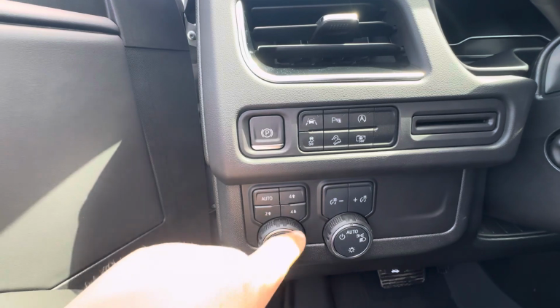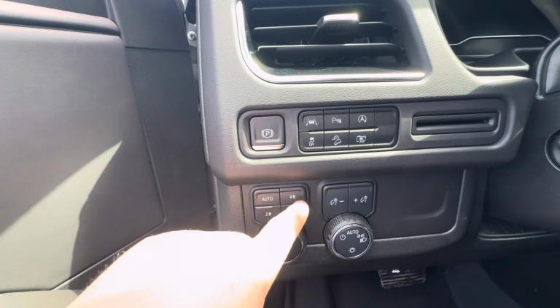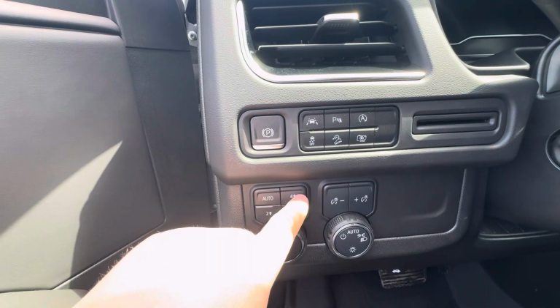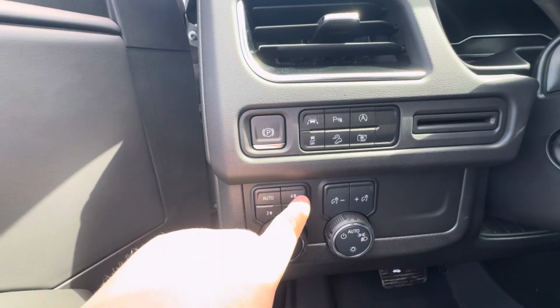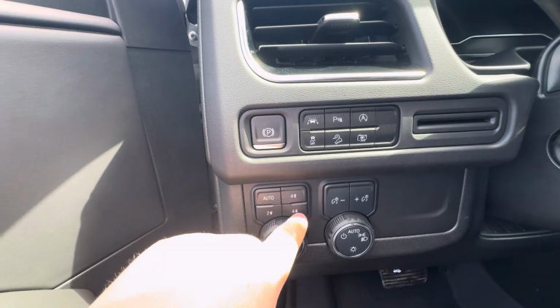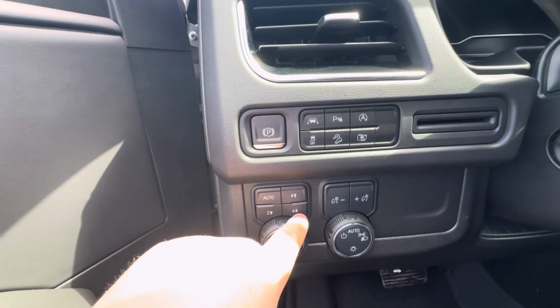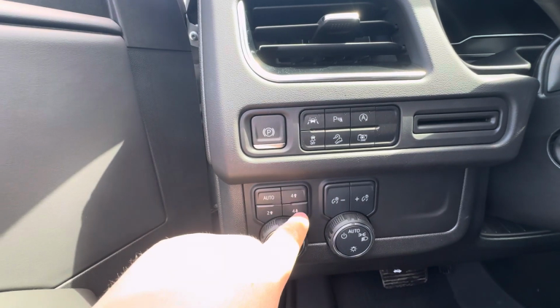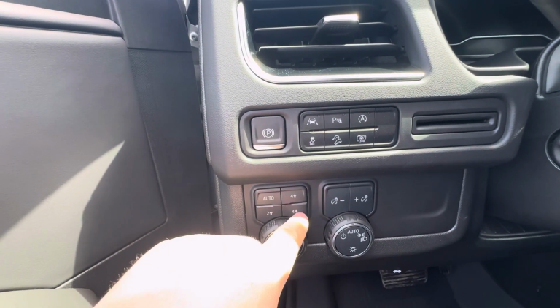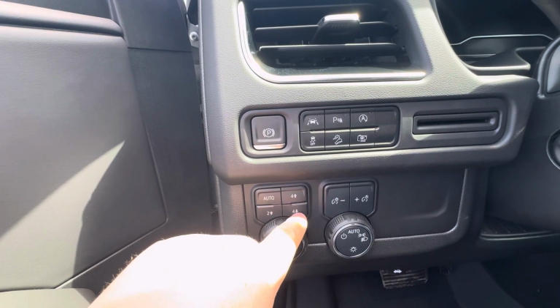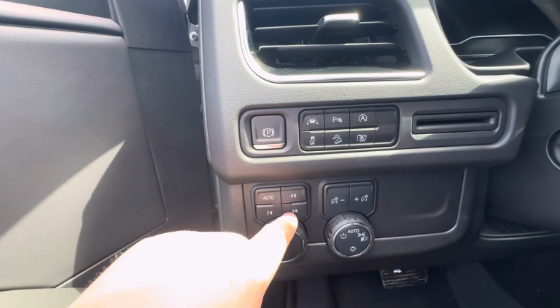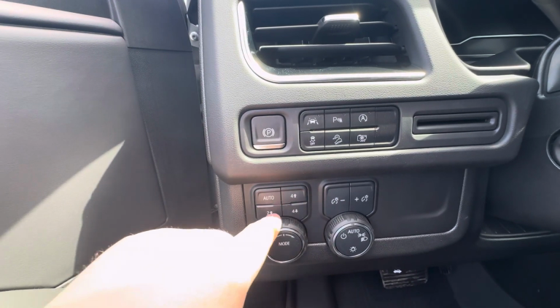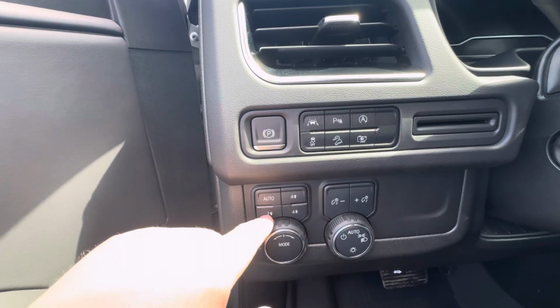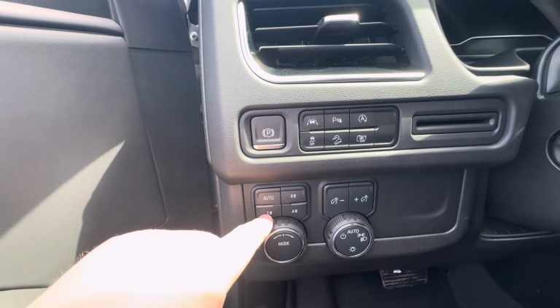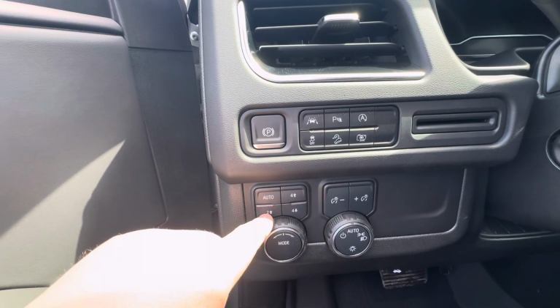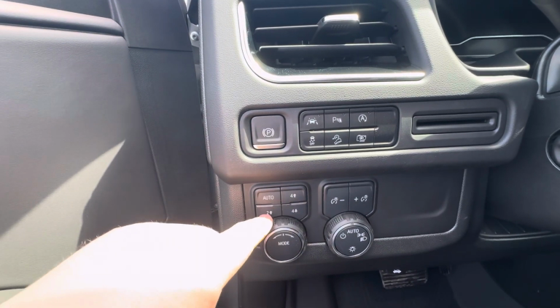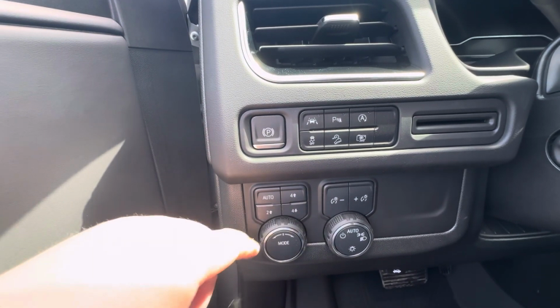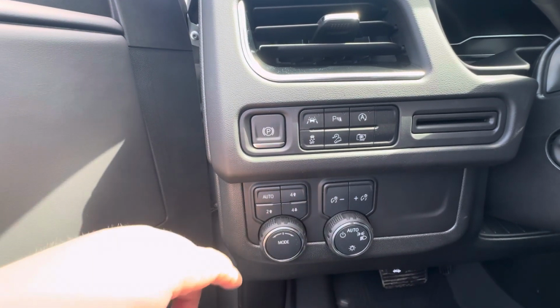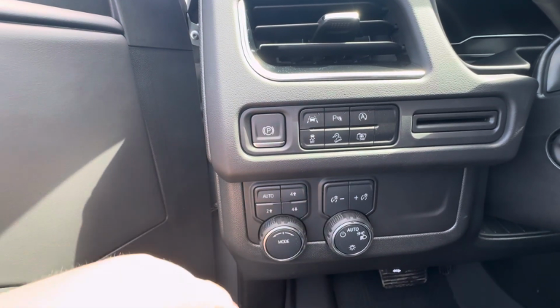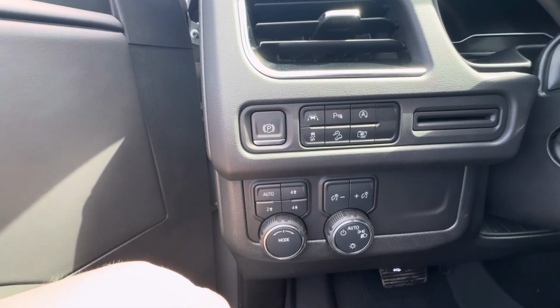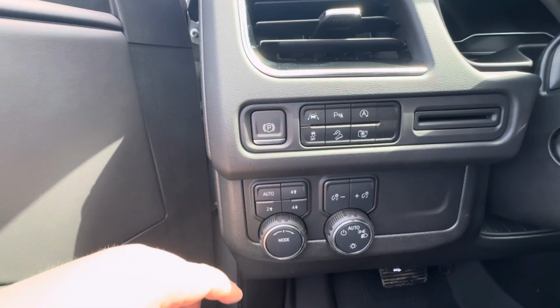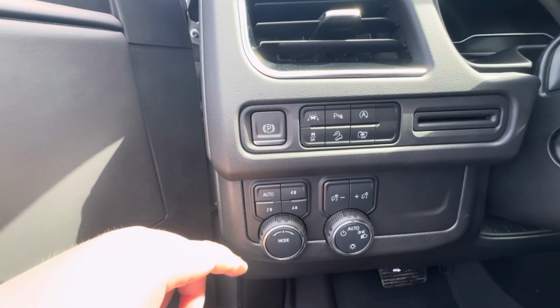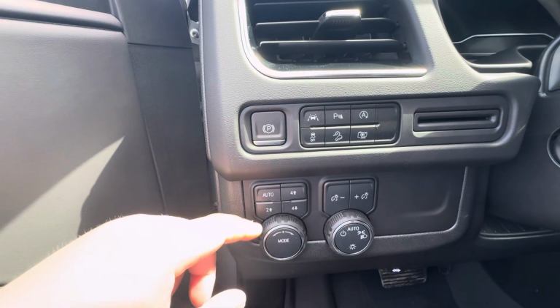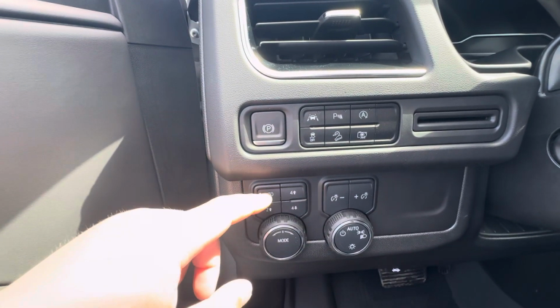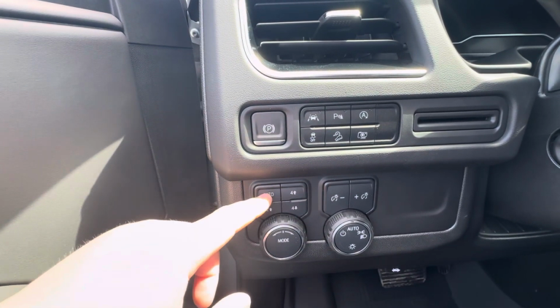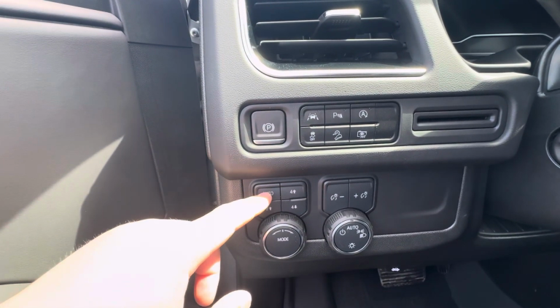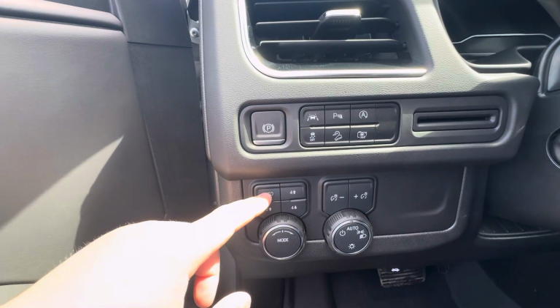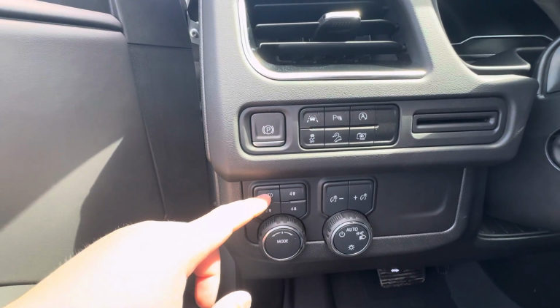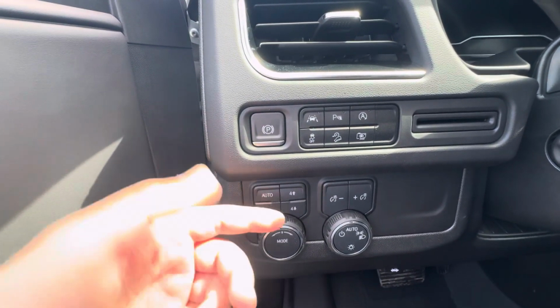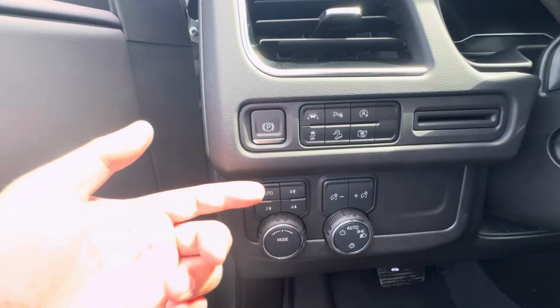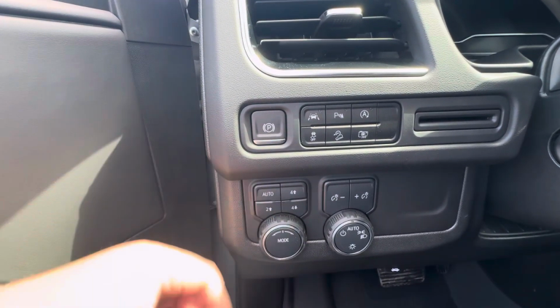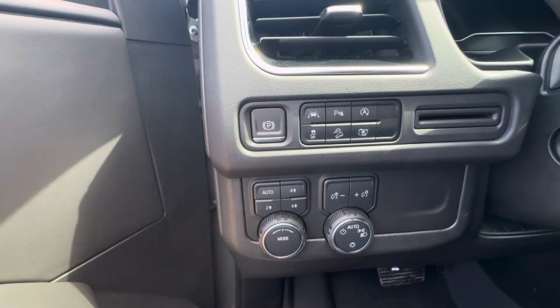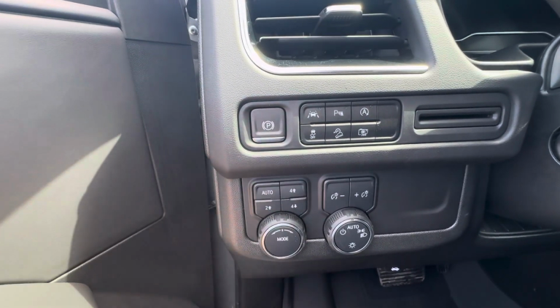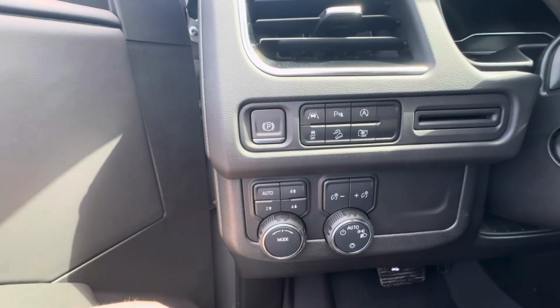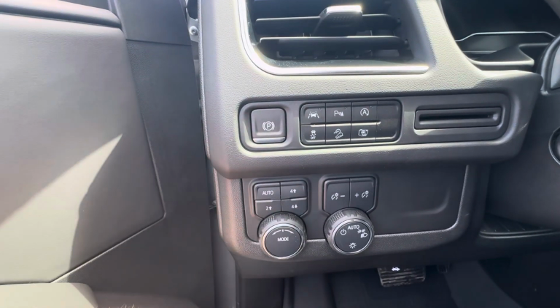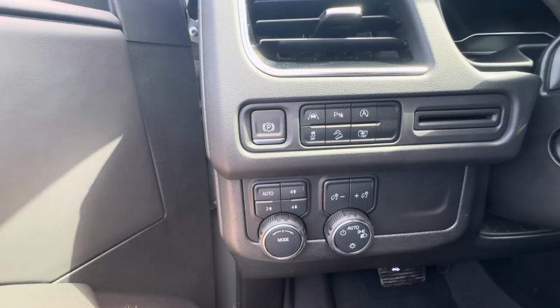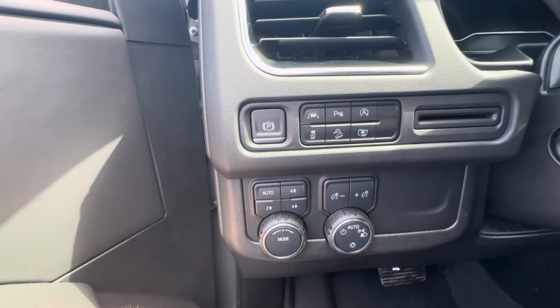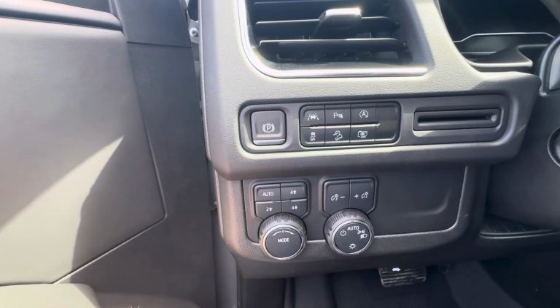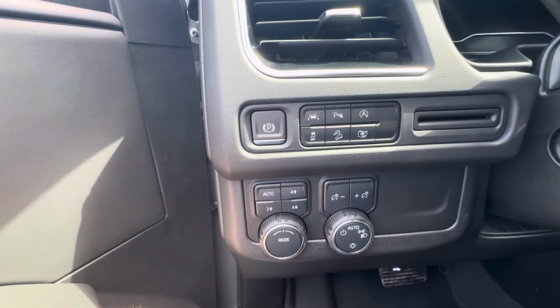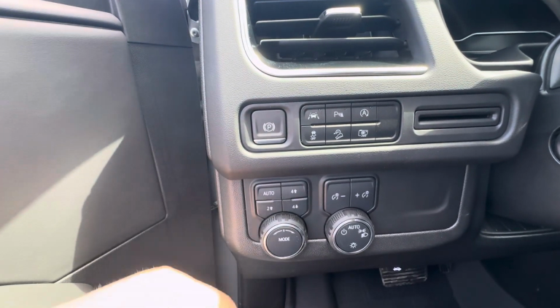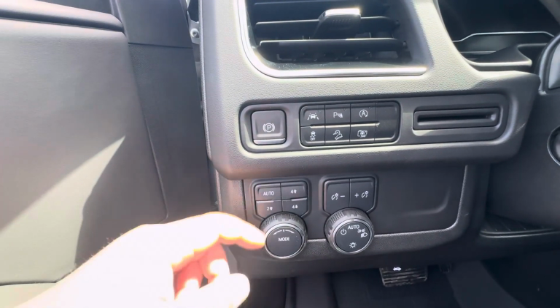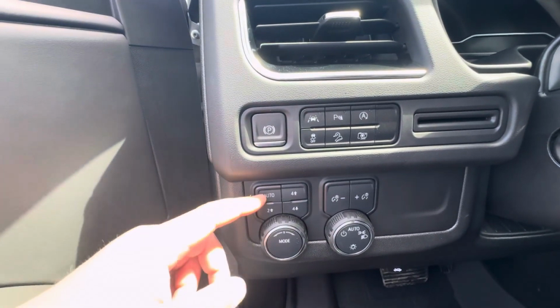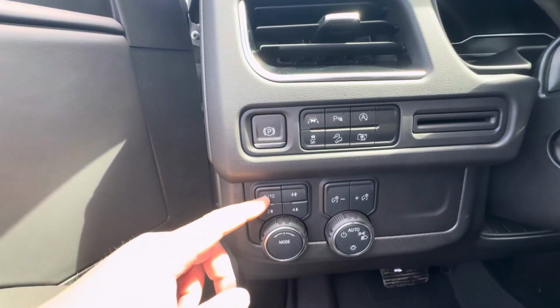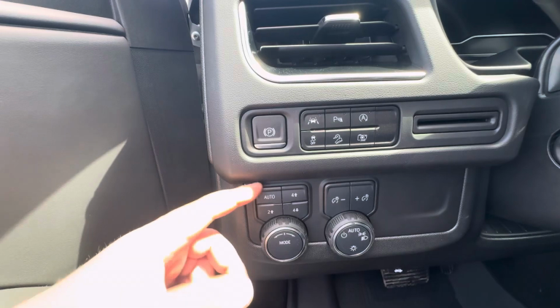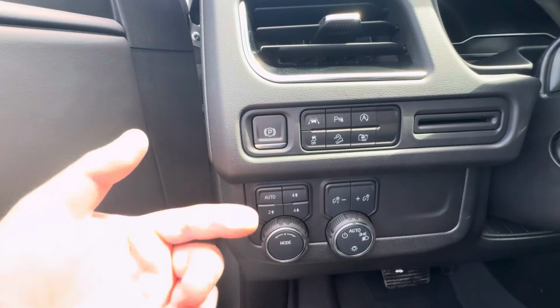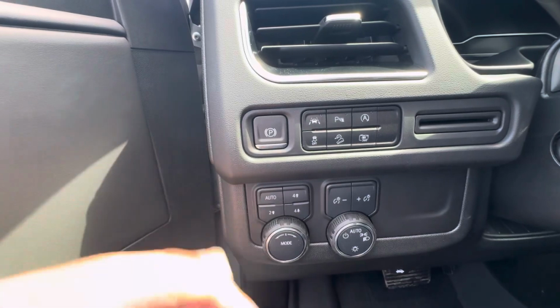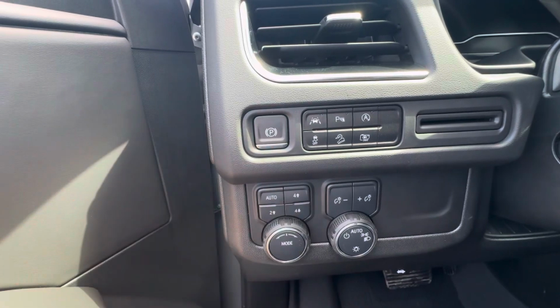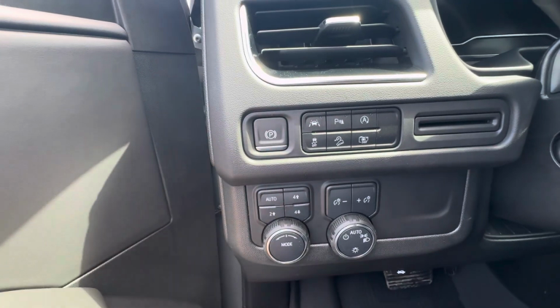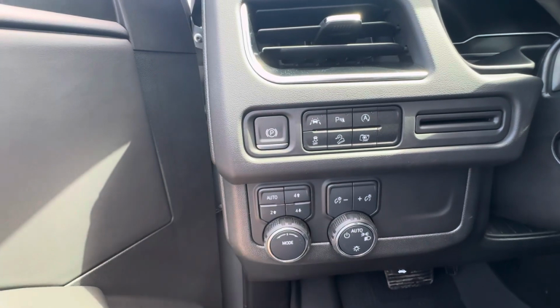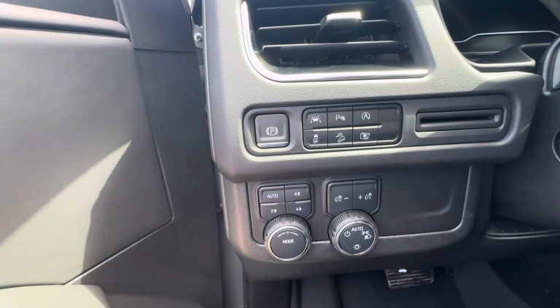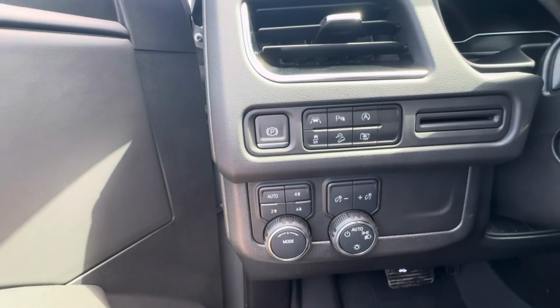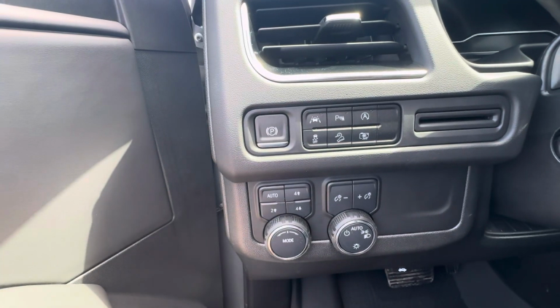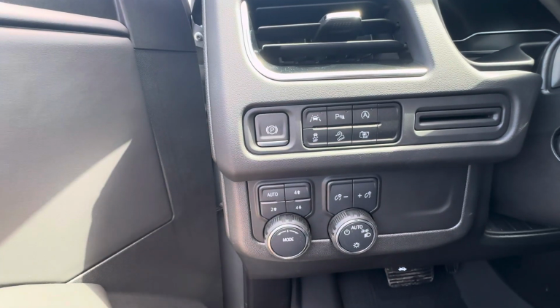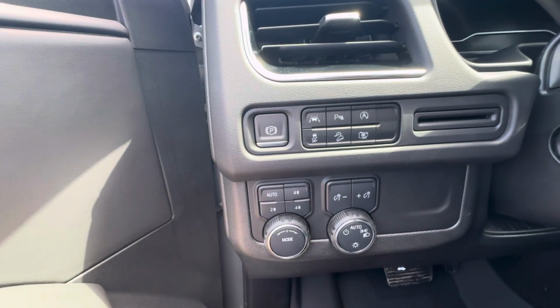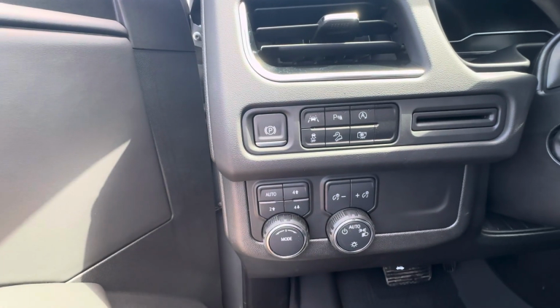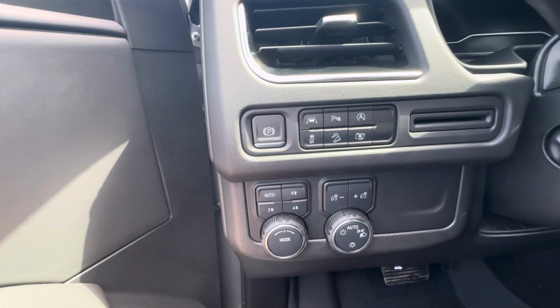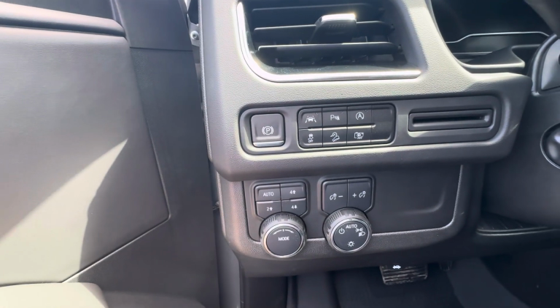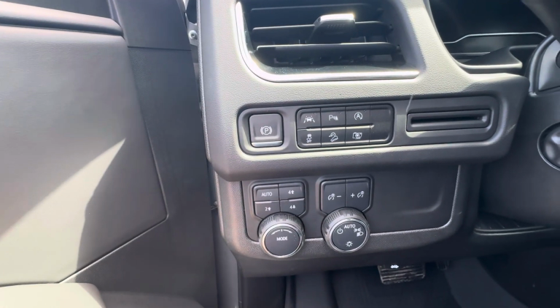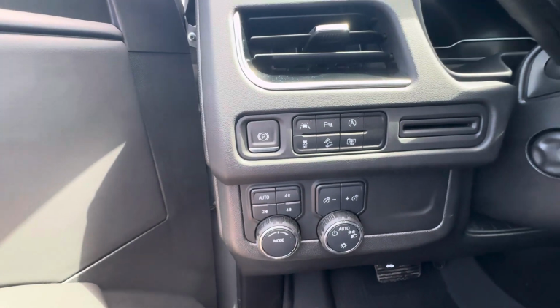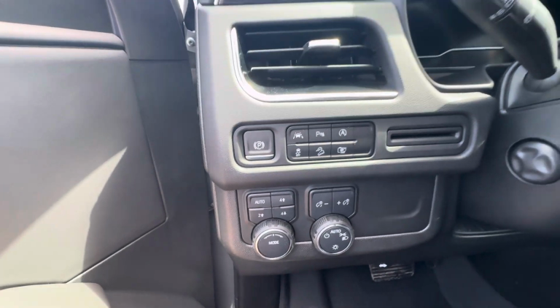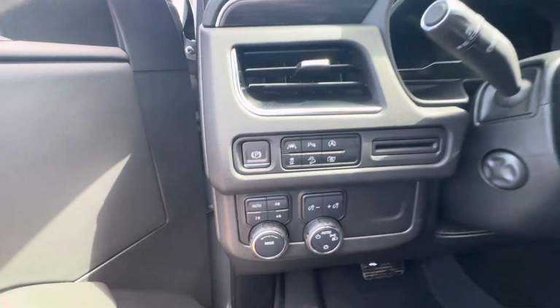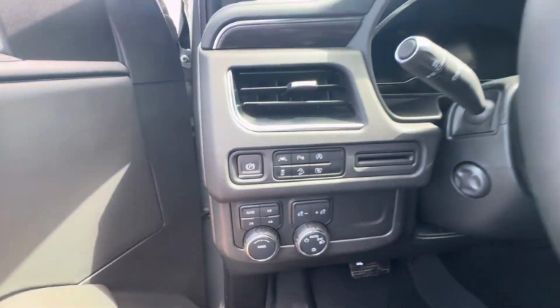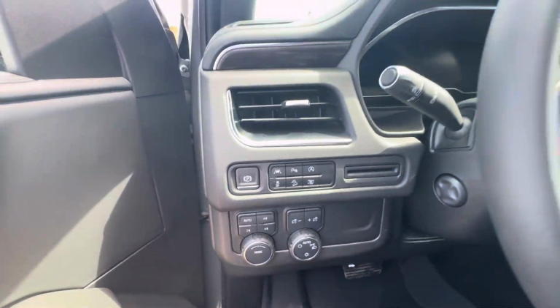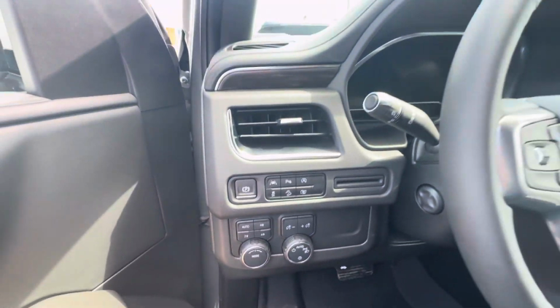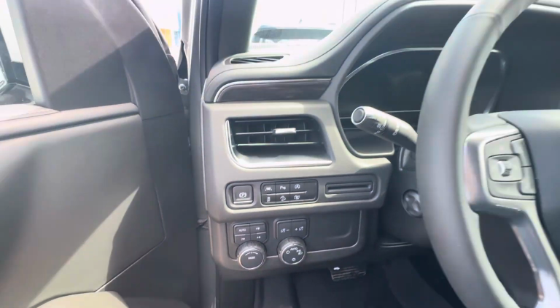Four high, four low, two high. Of course, it's got the auto mode, which is what I typically drive on — just let the car do the thinking.